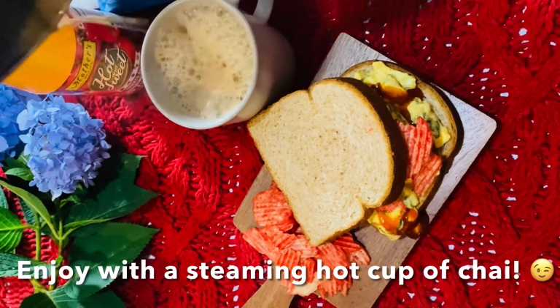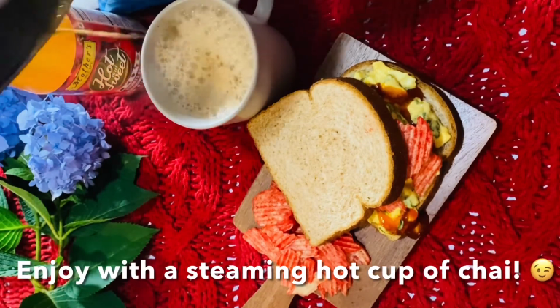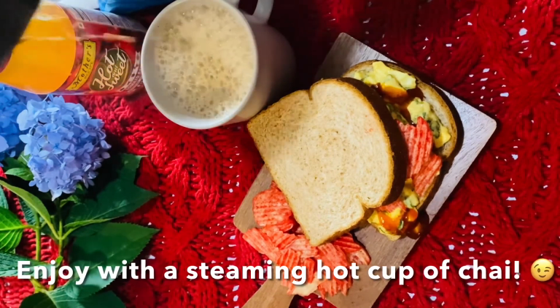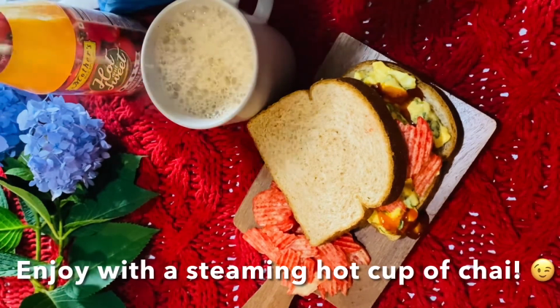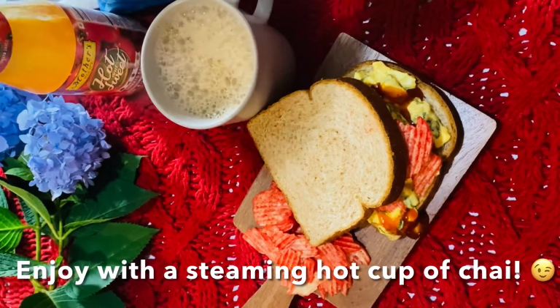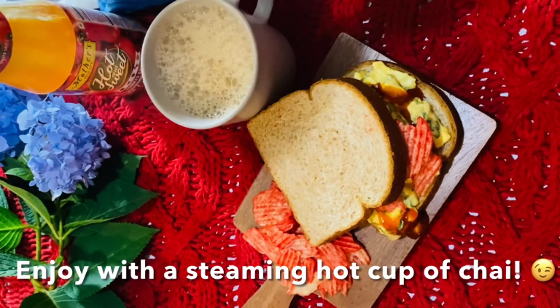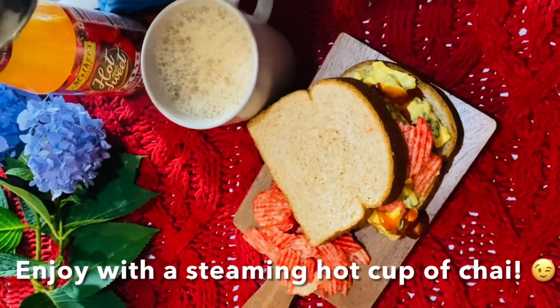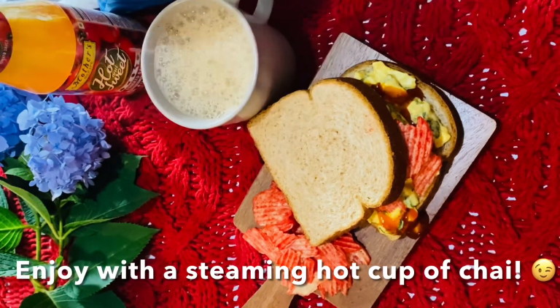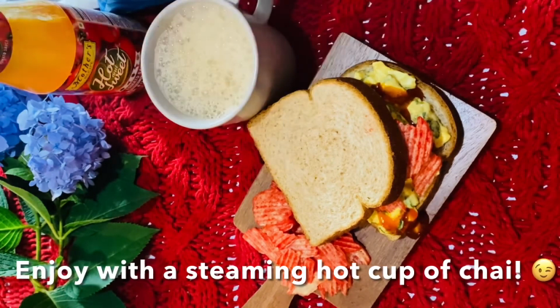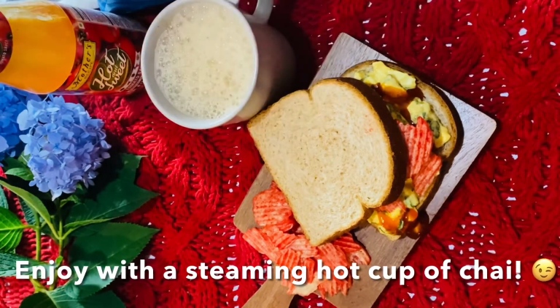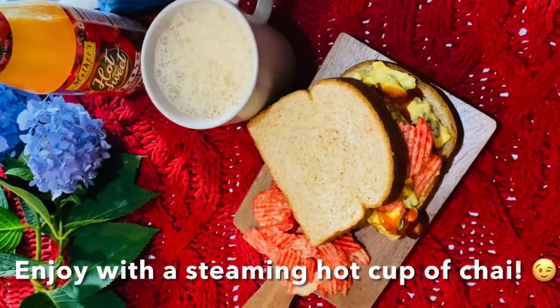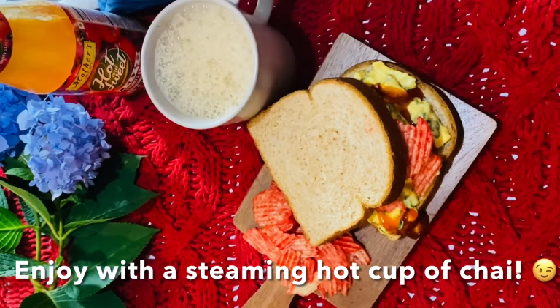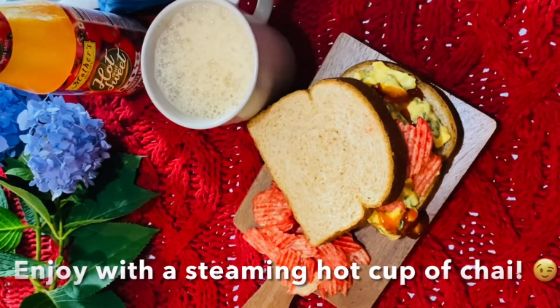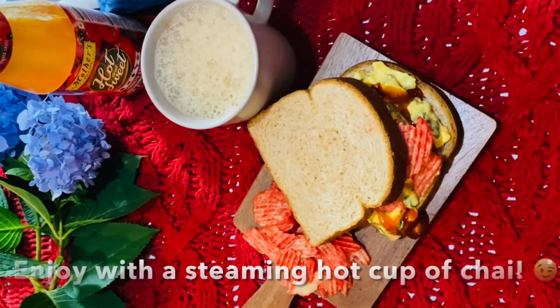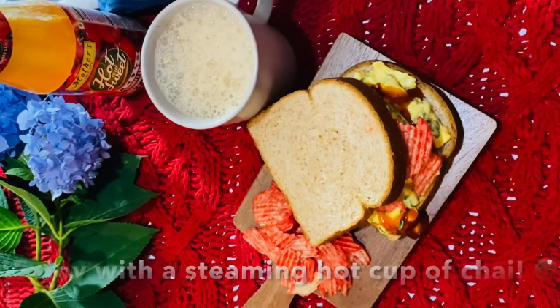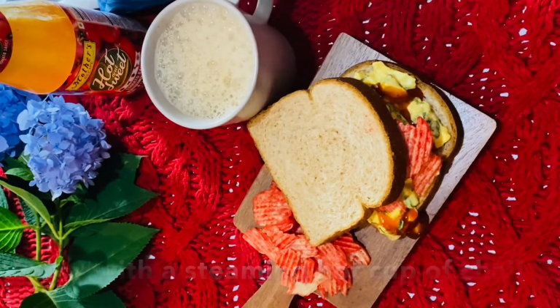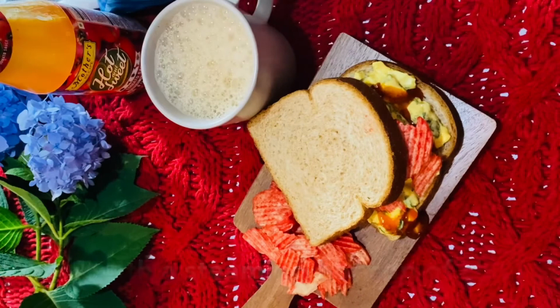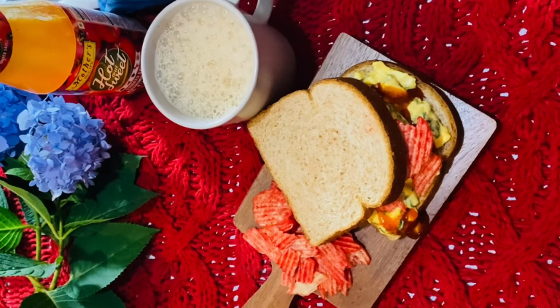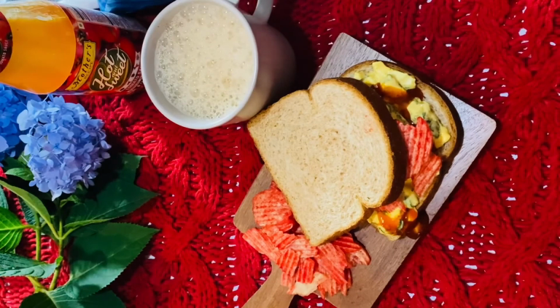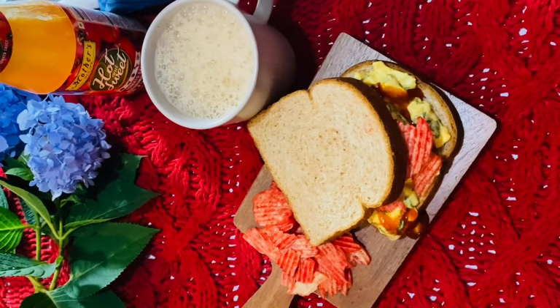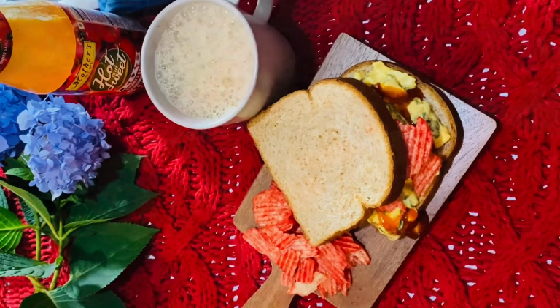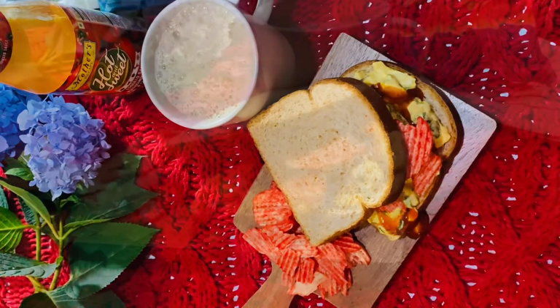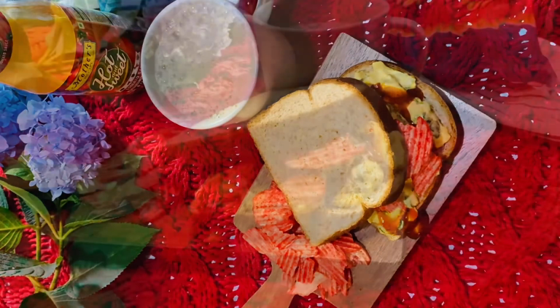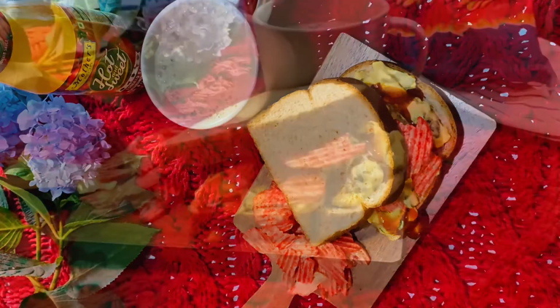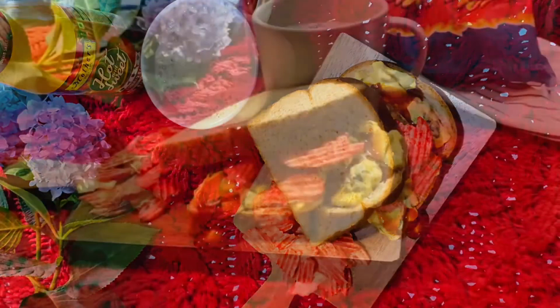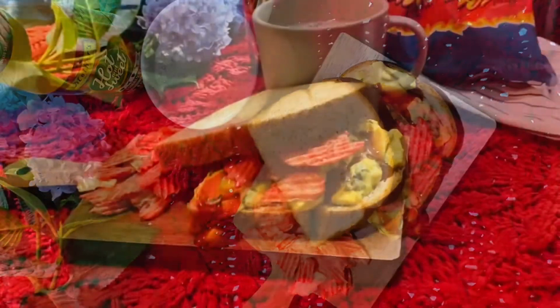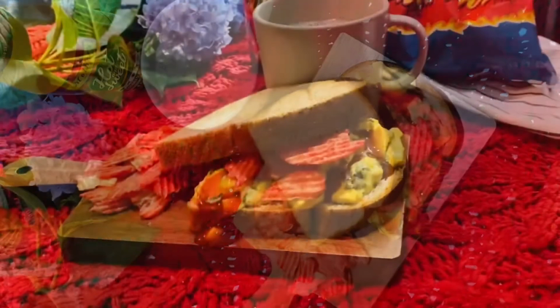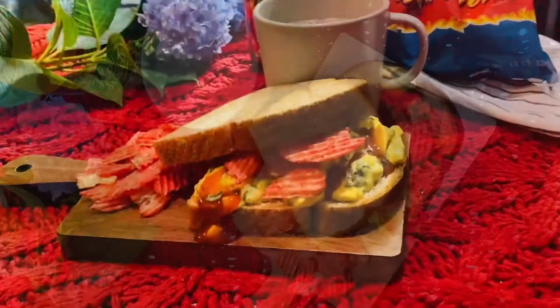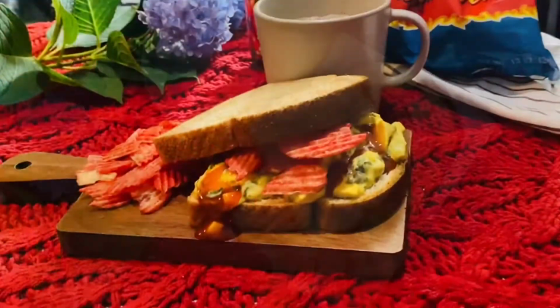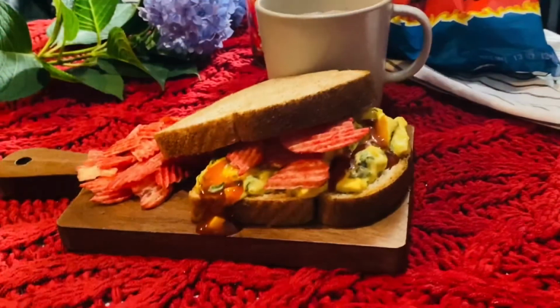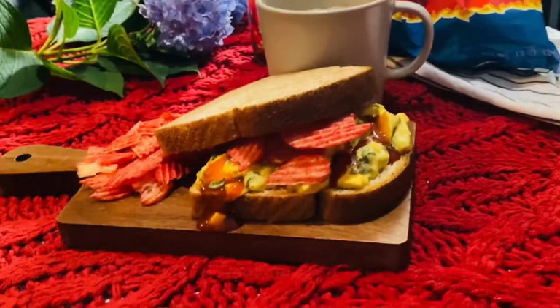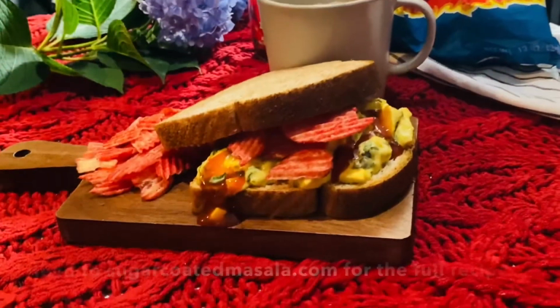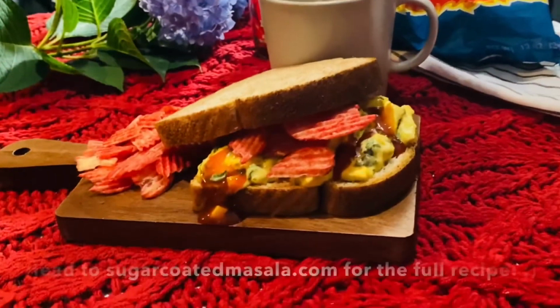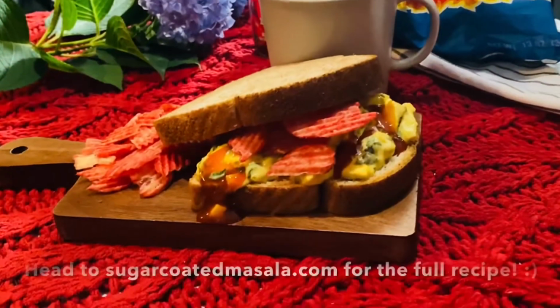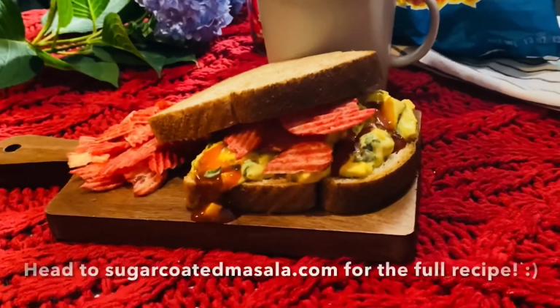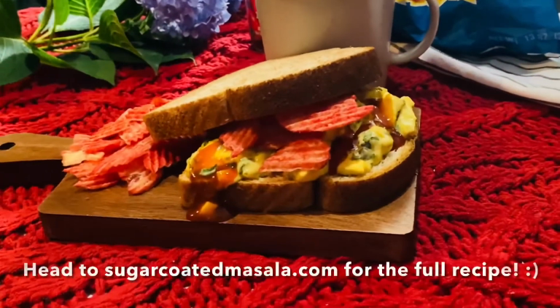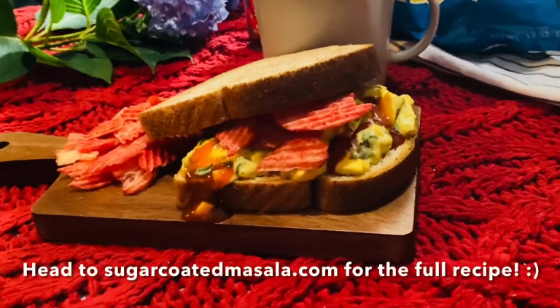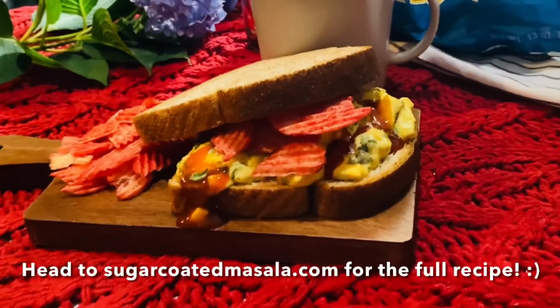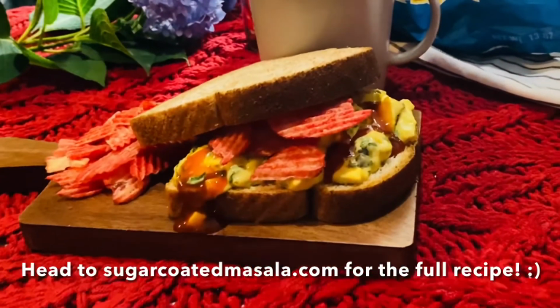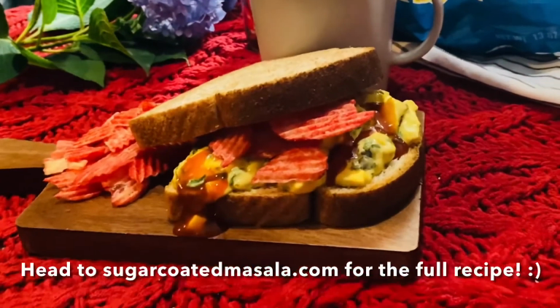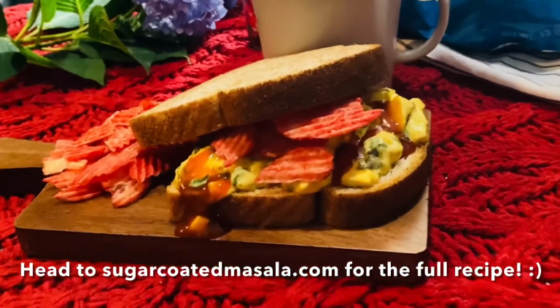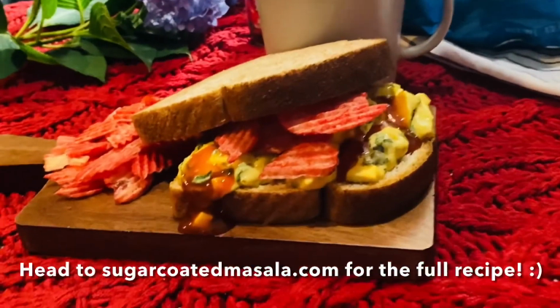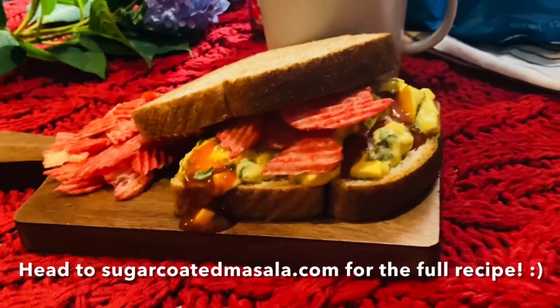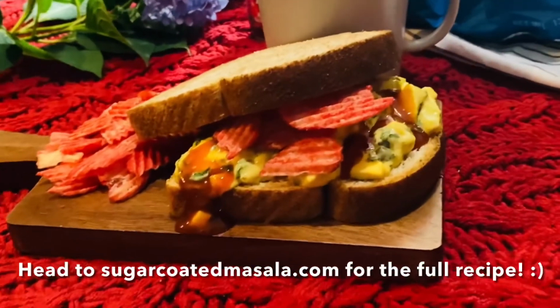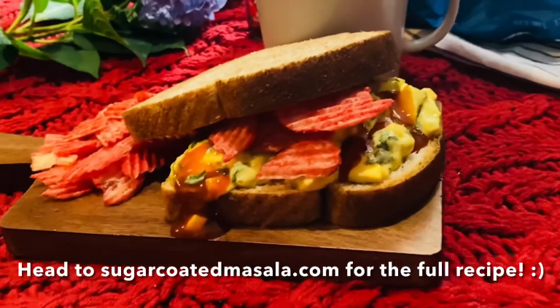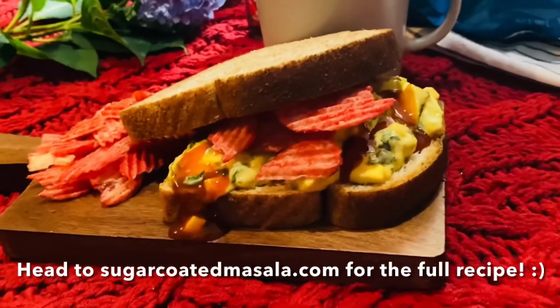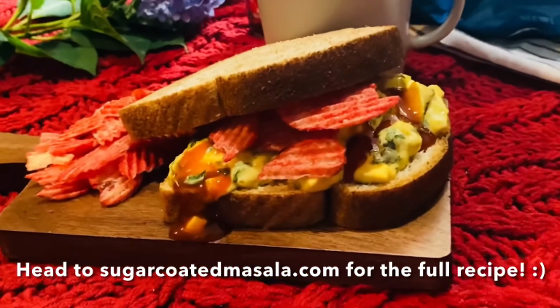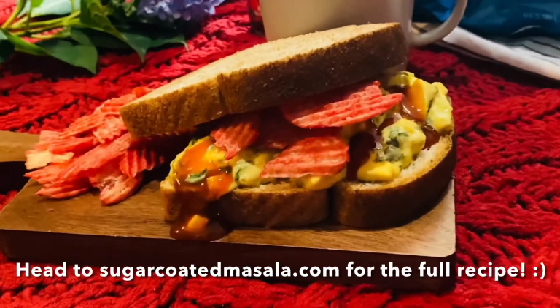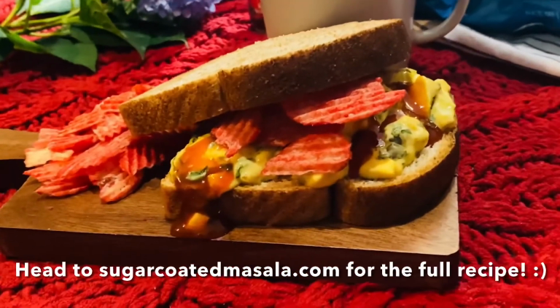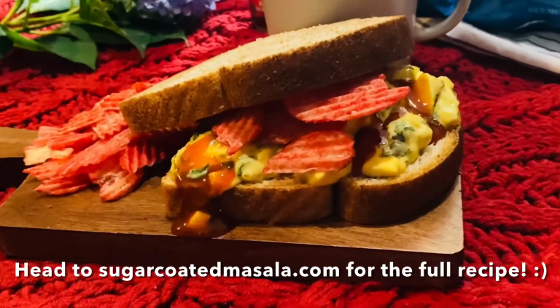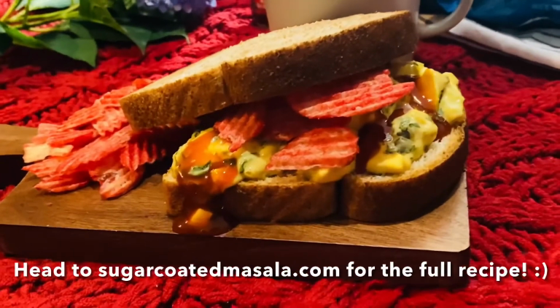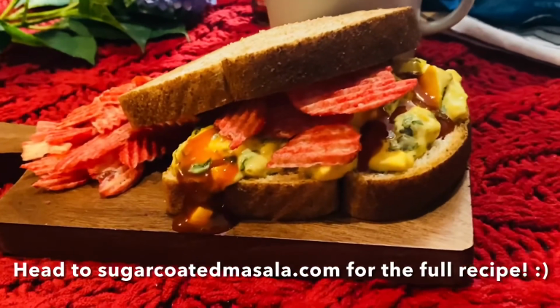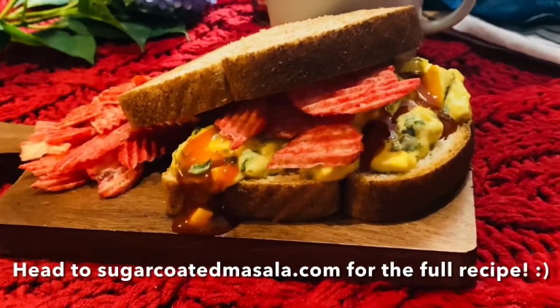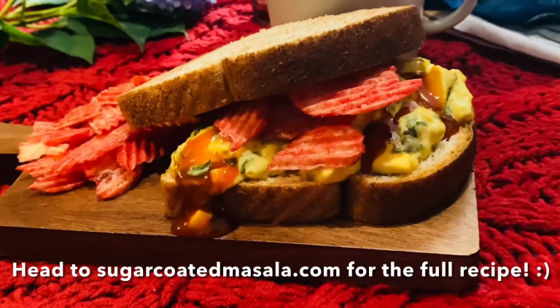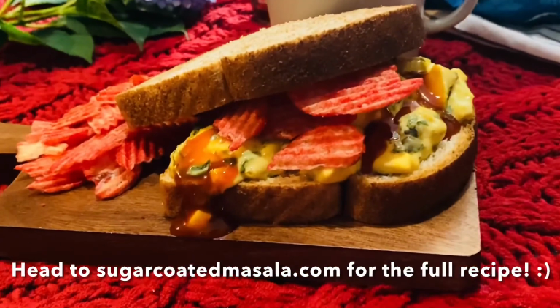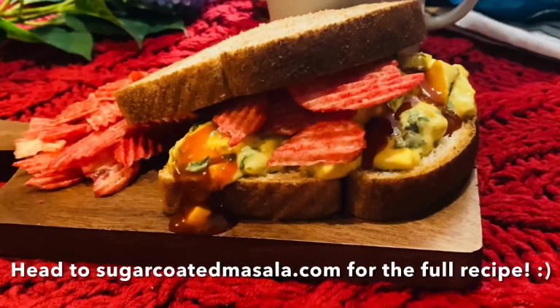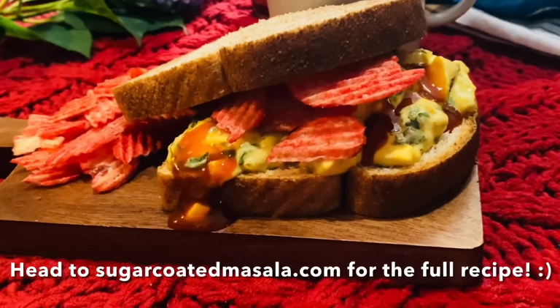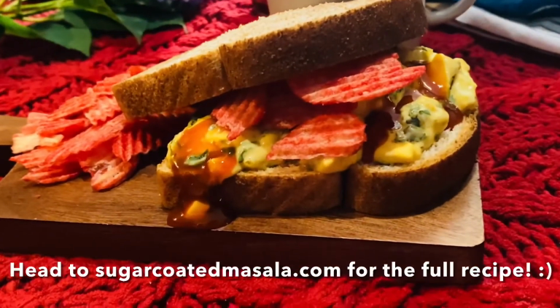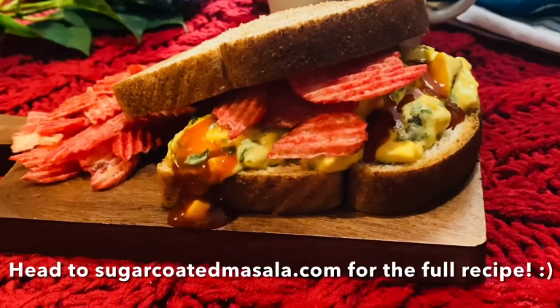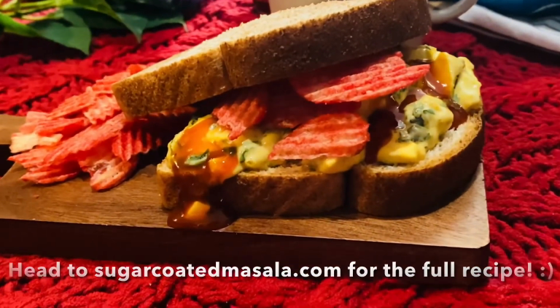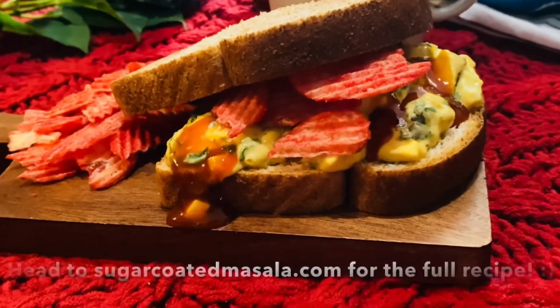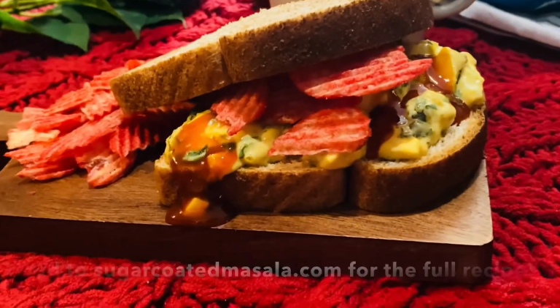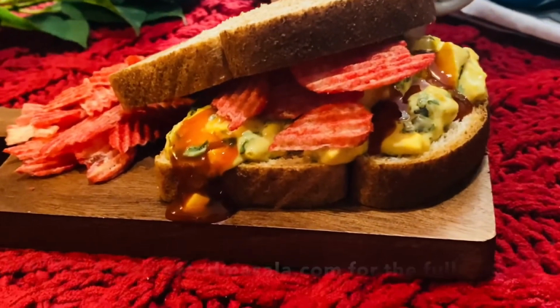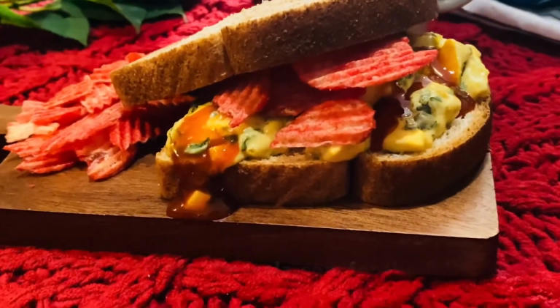Thank you so much for watching. Please like, share, and subscribe if you enjoyed the video. I'll see you guys in my next one, thank you!